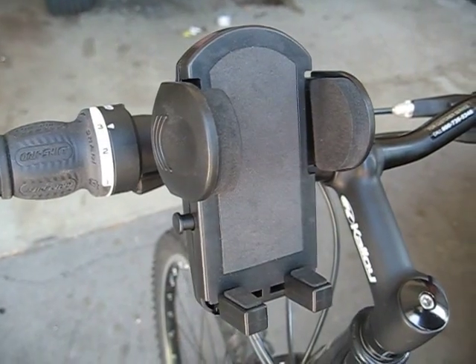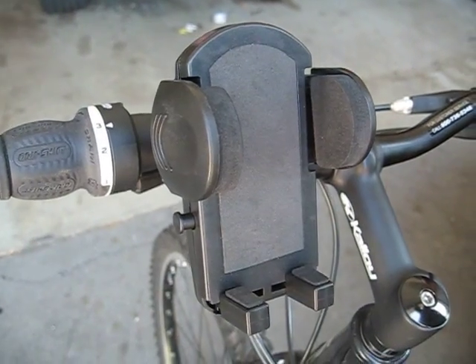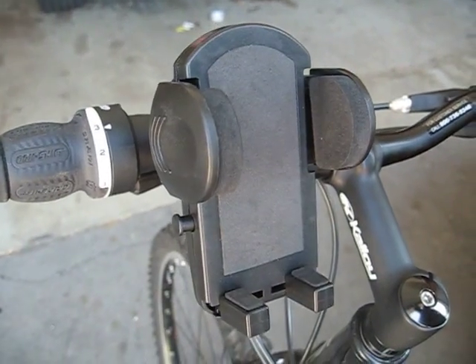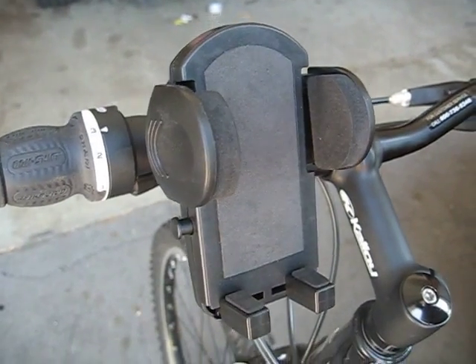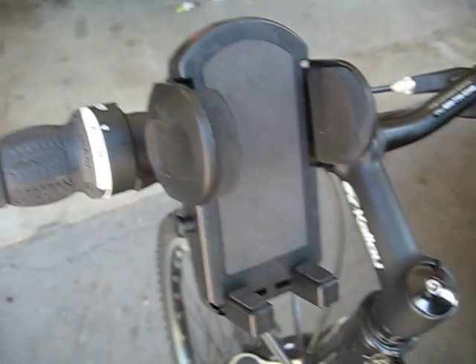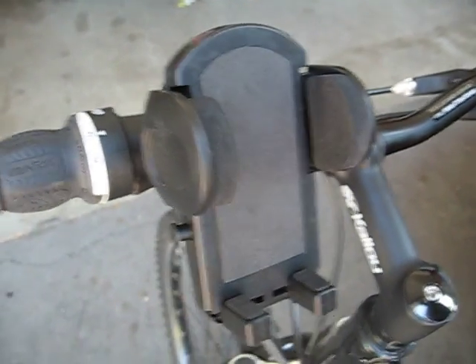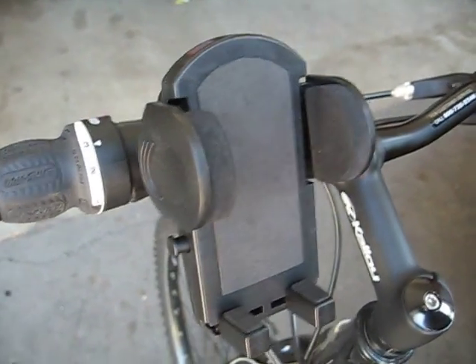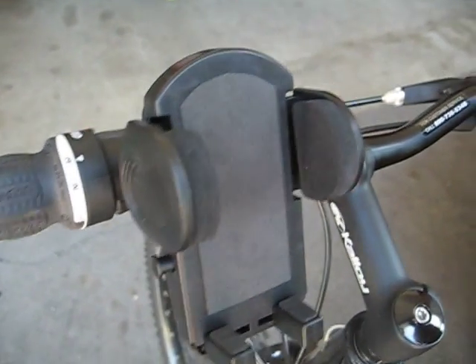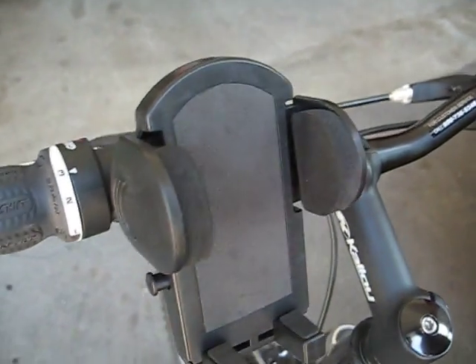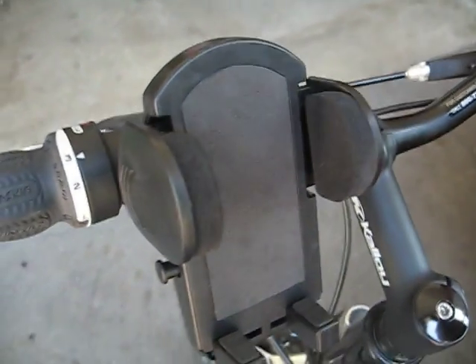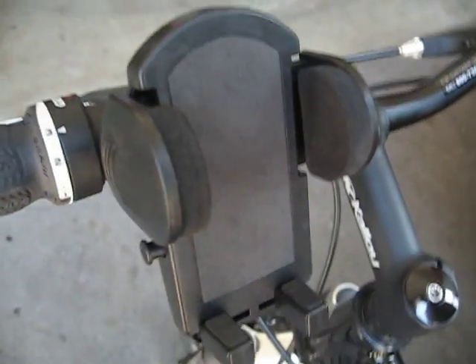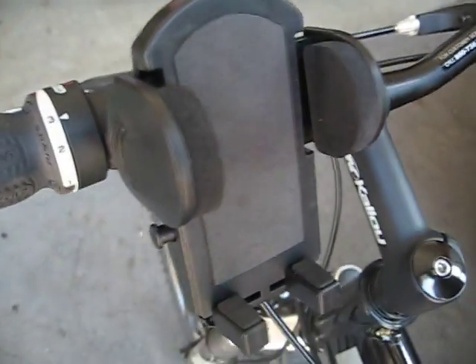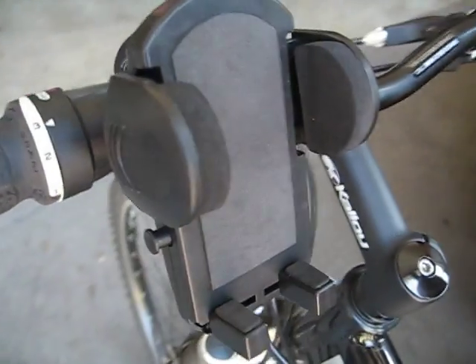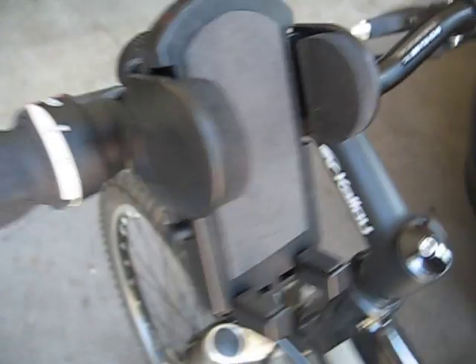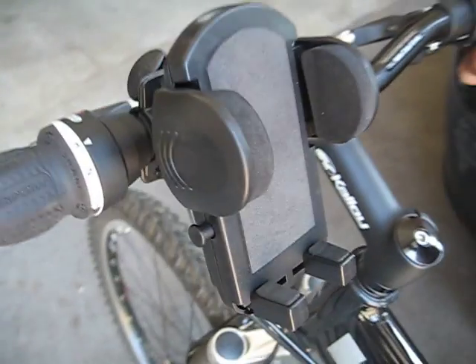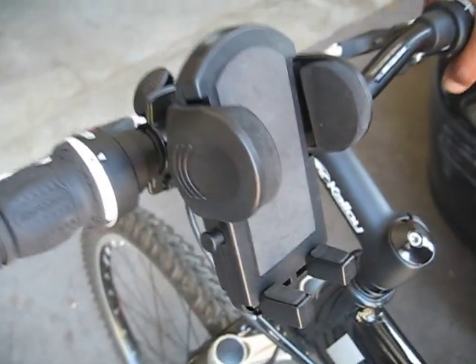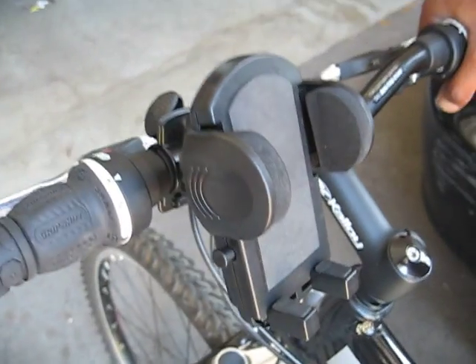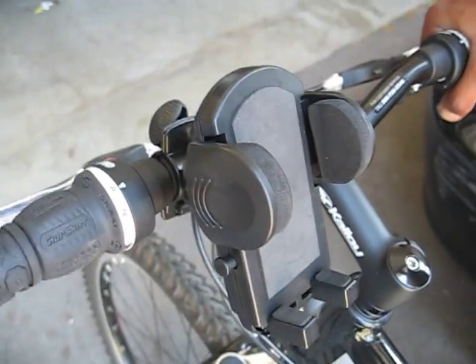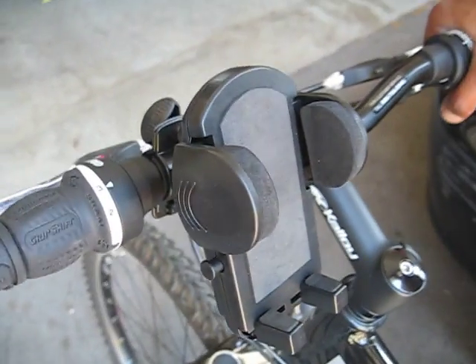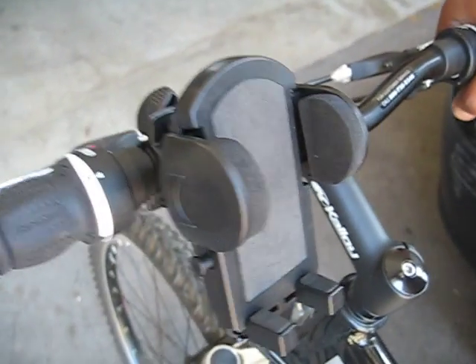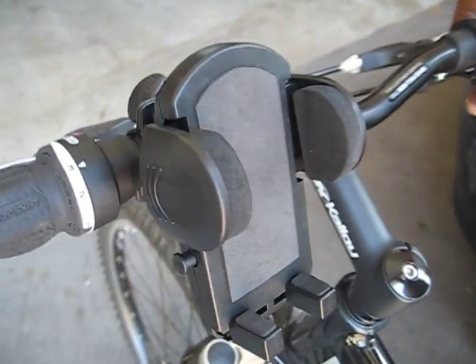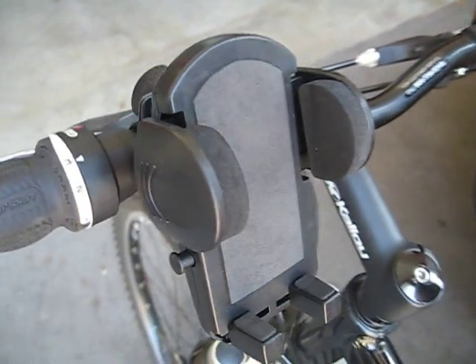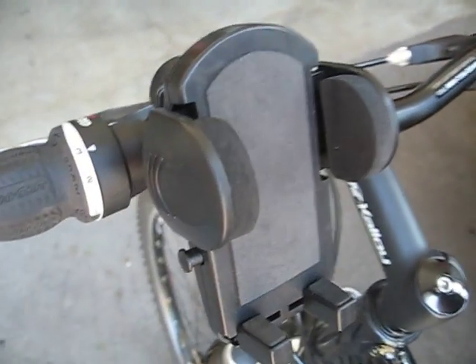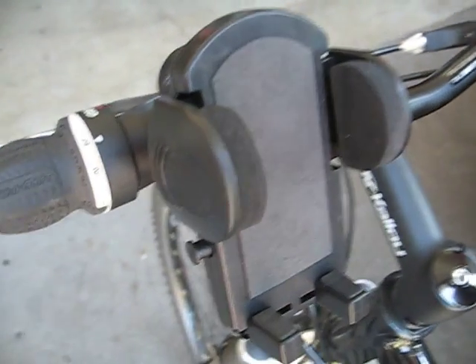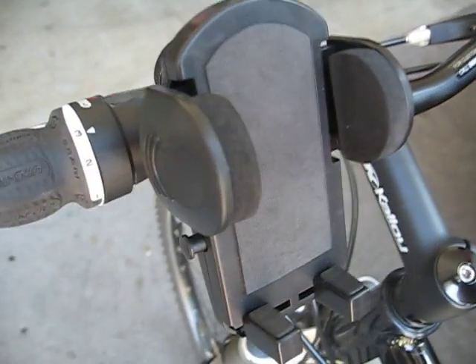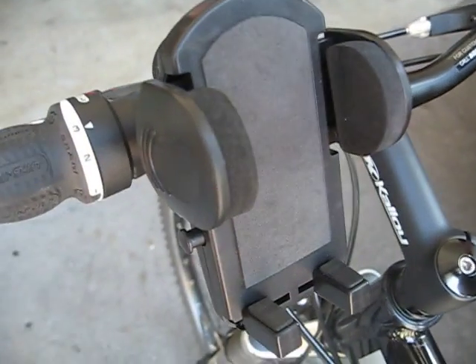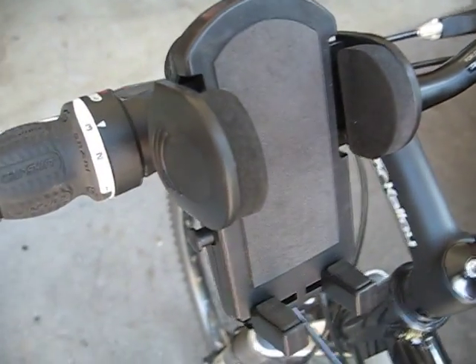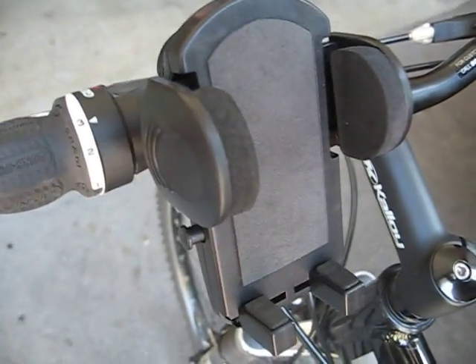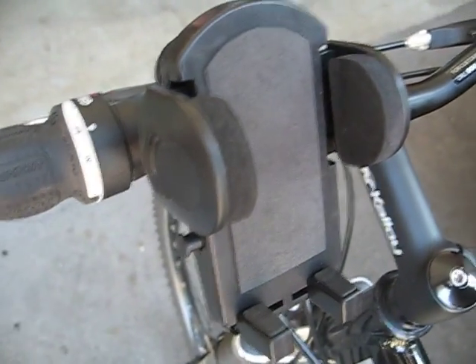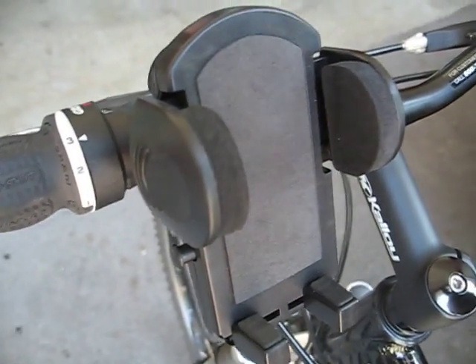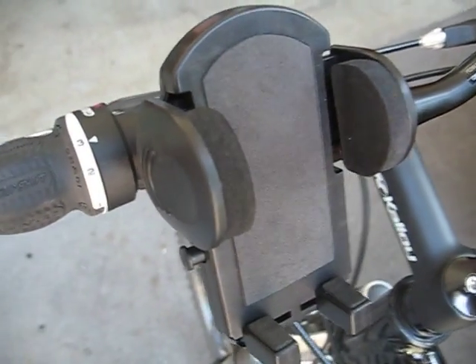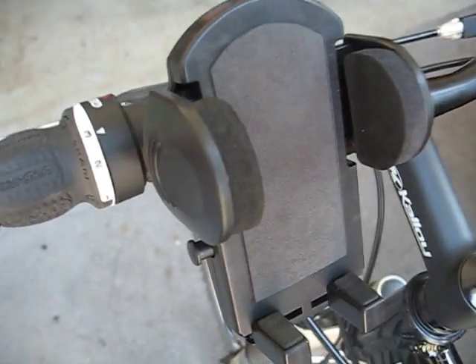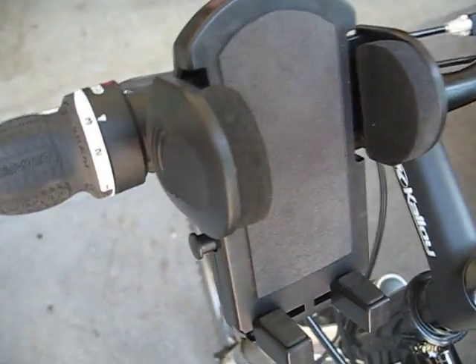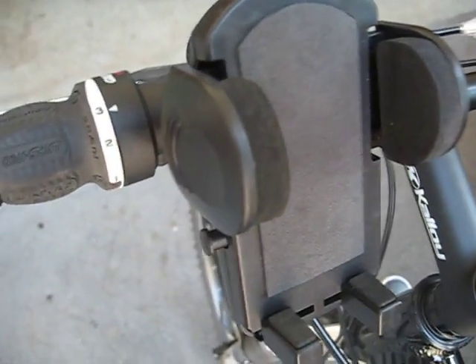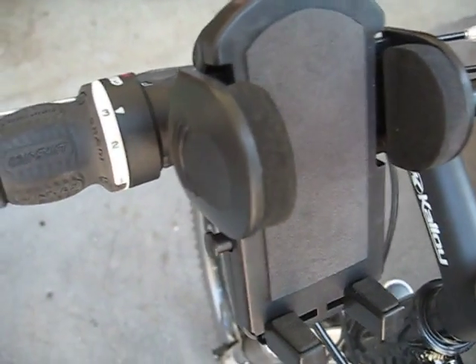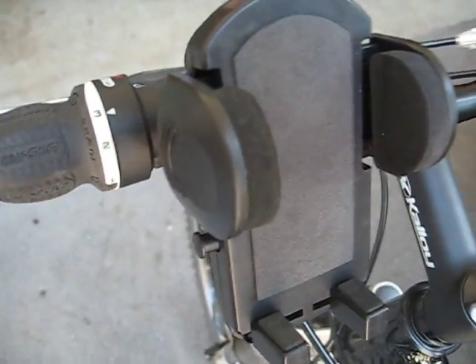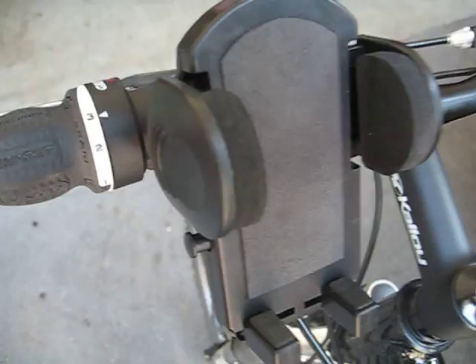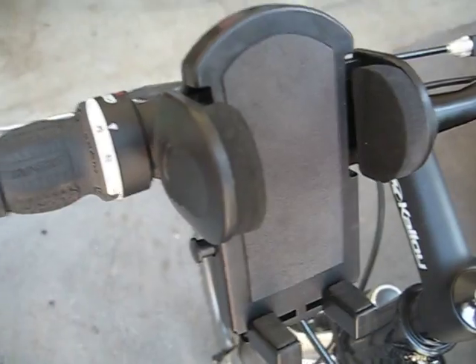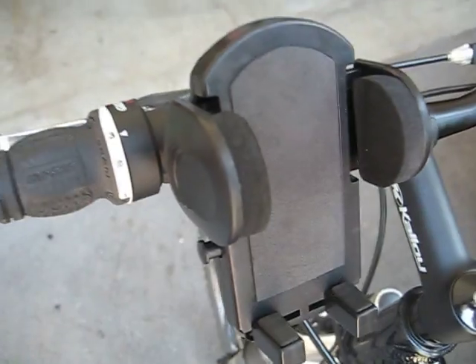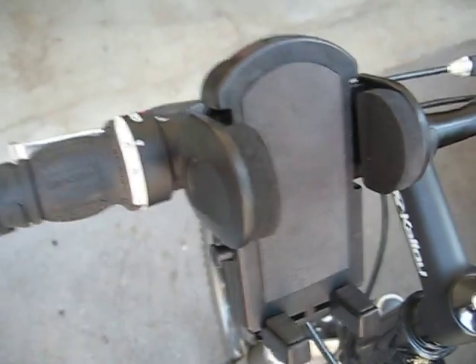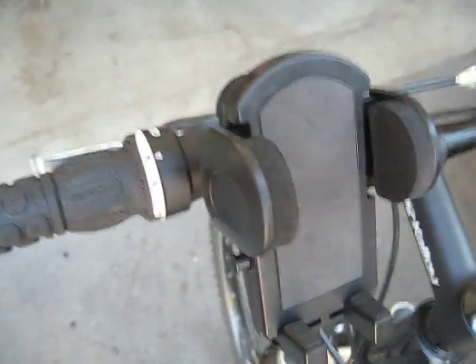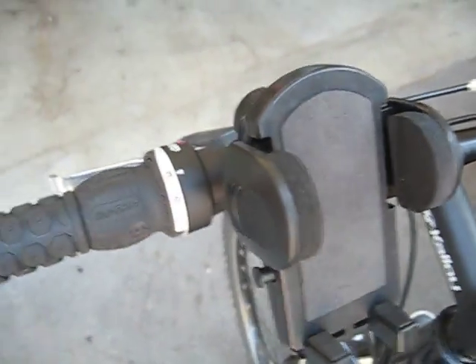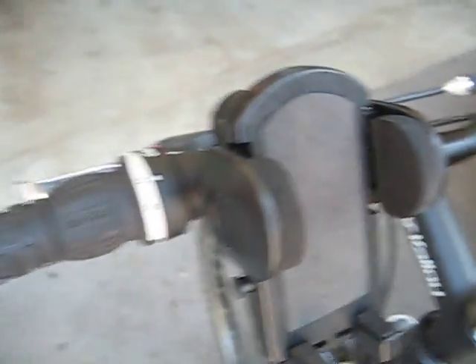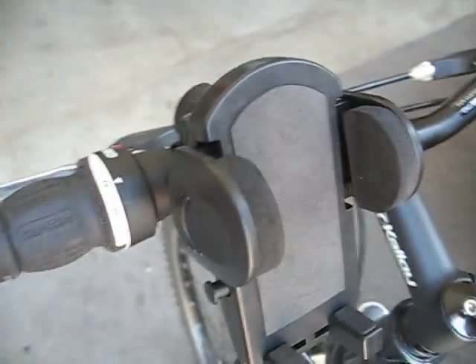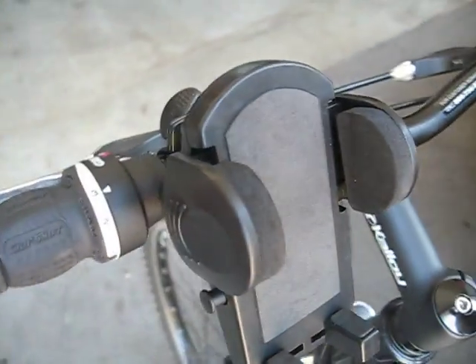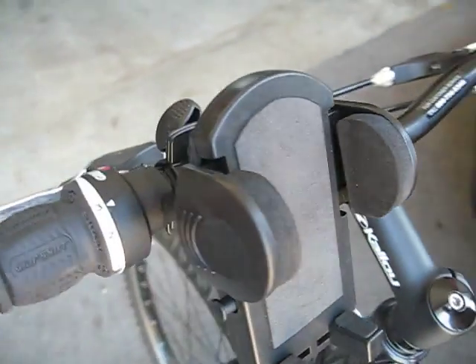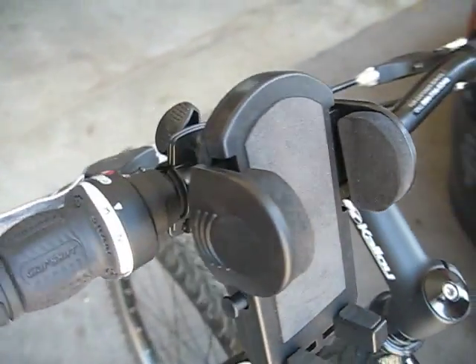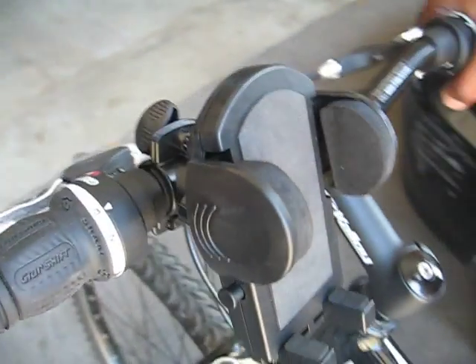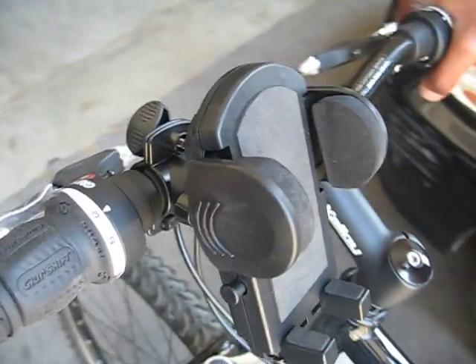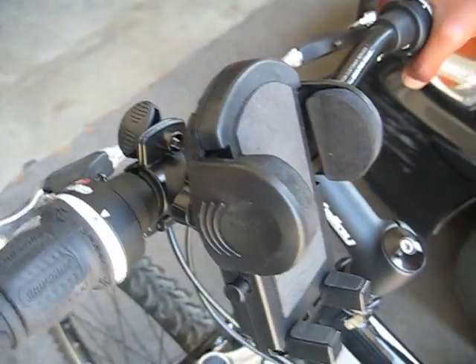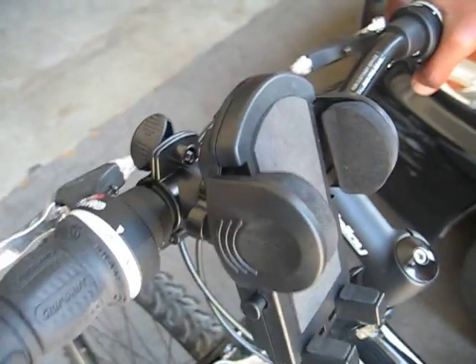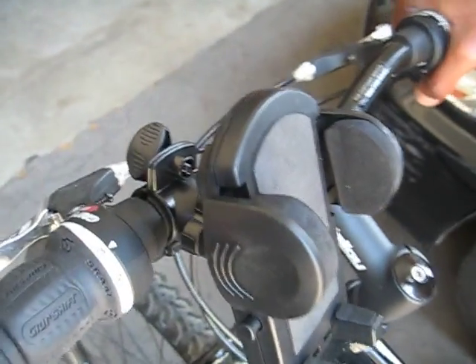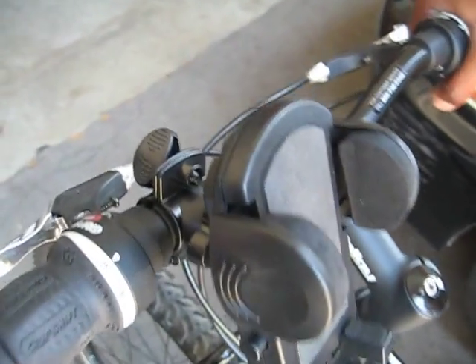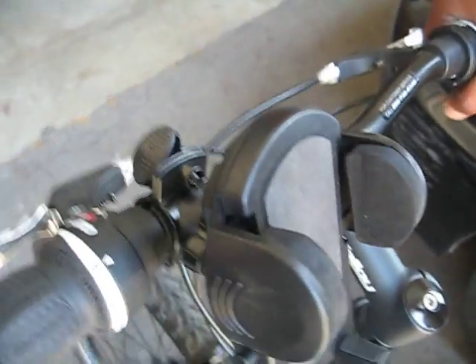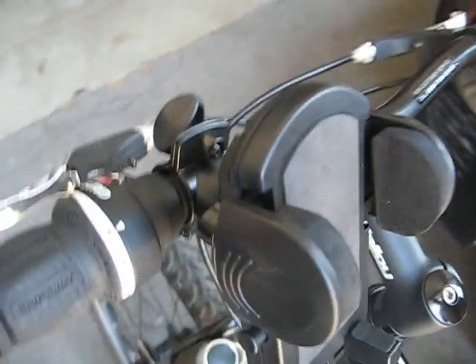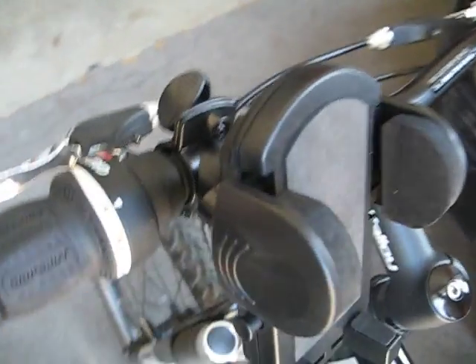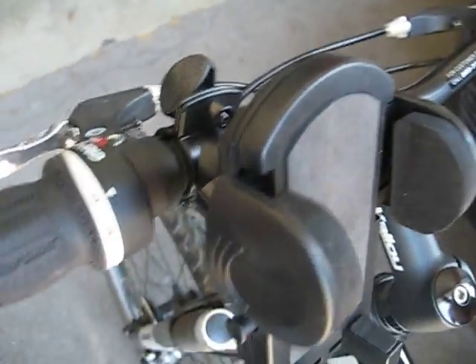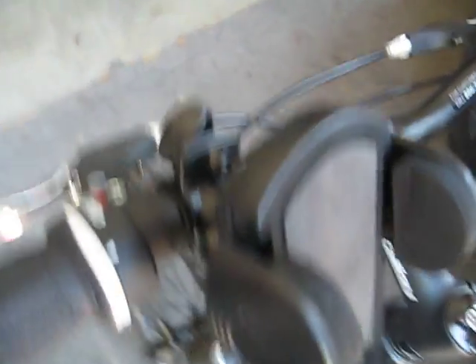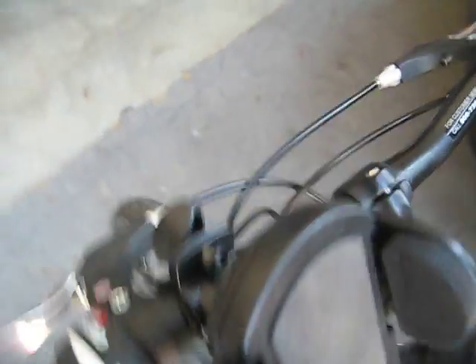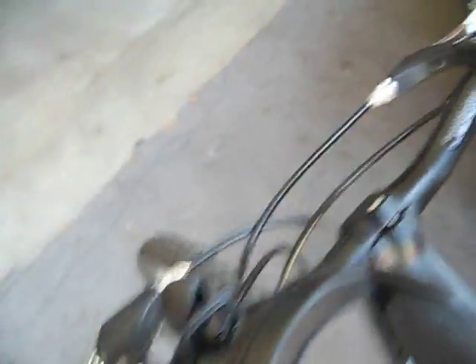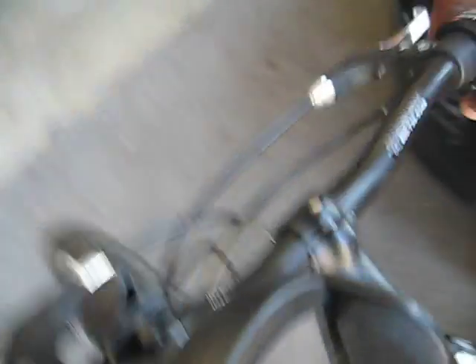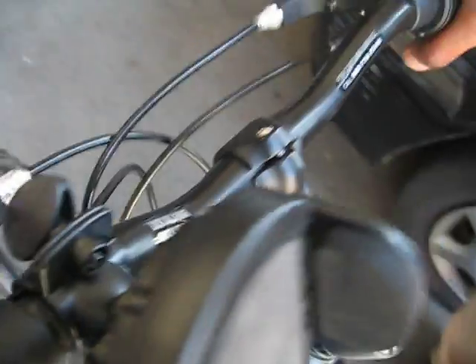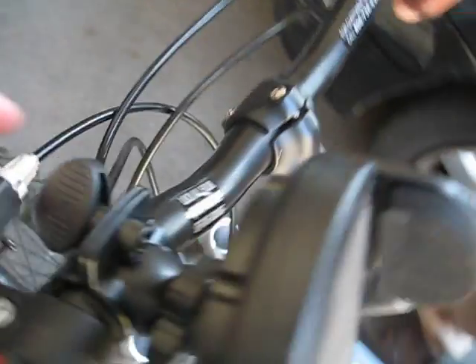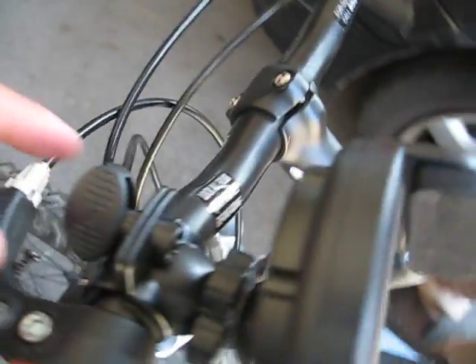This is just a quick overview of our bike cell phone, PDA, GPS holder — whatever you want to call it.